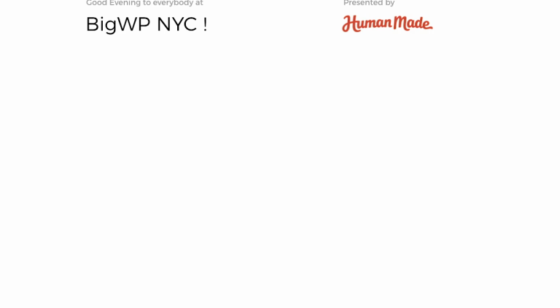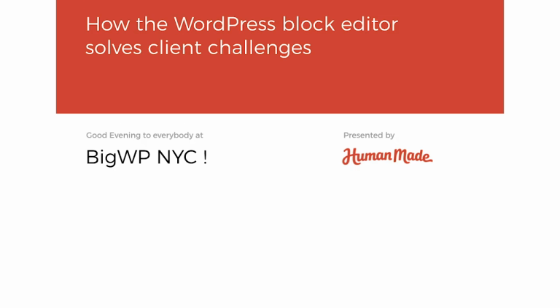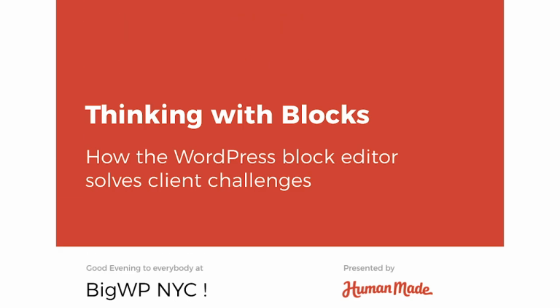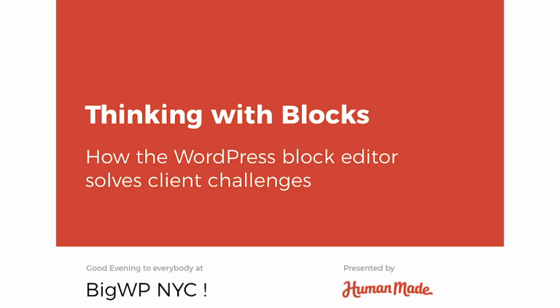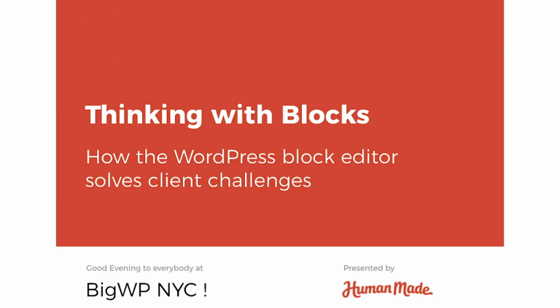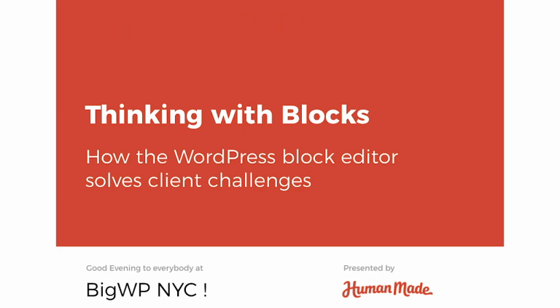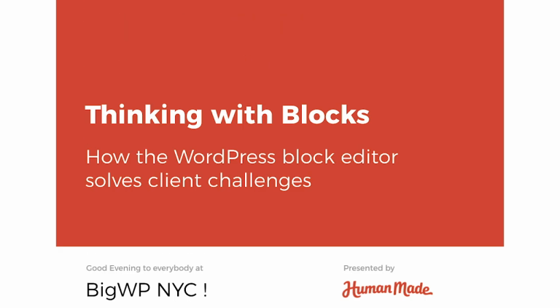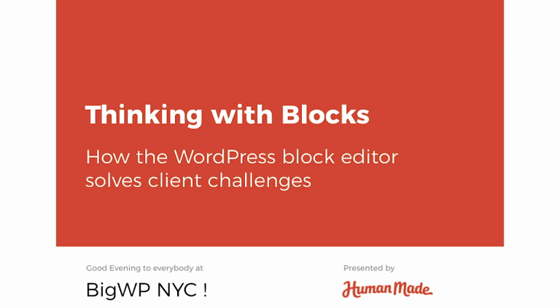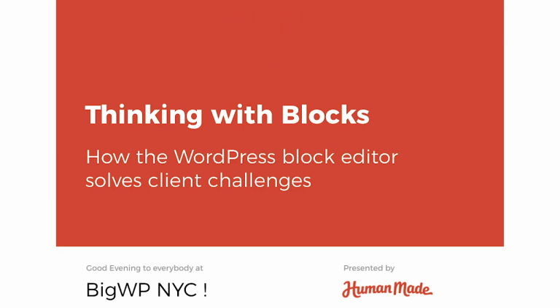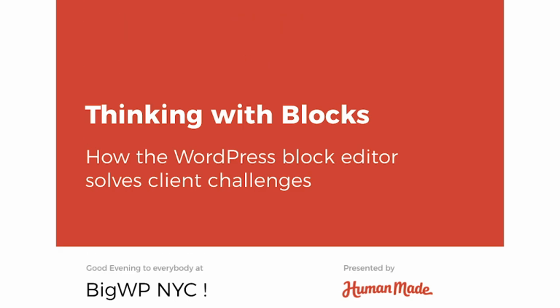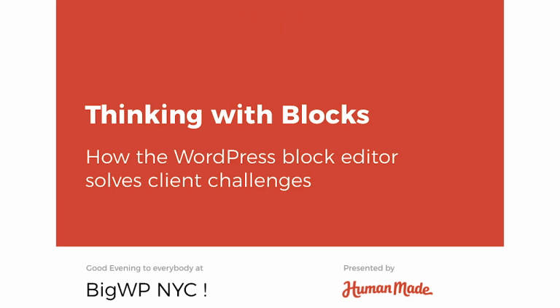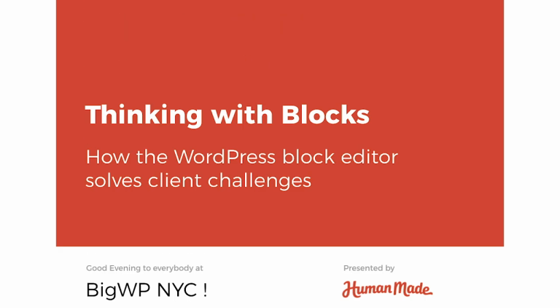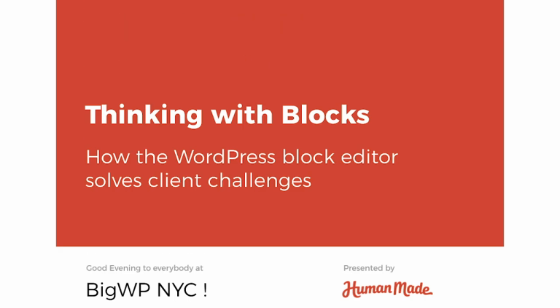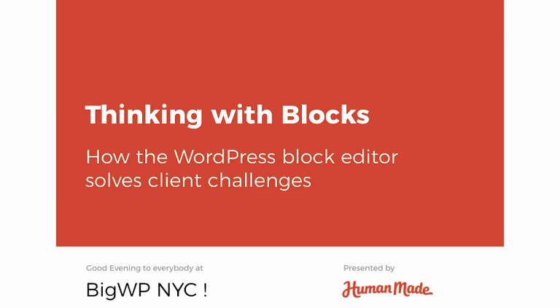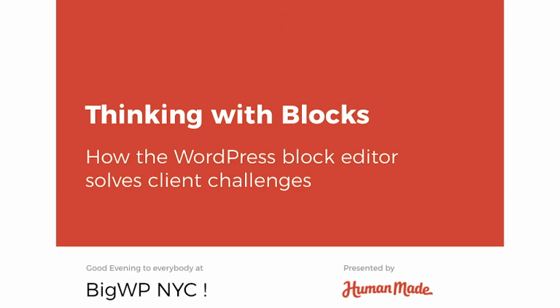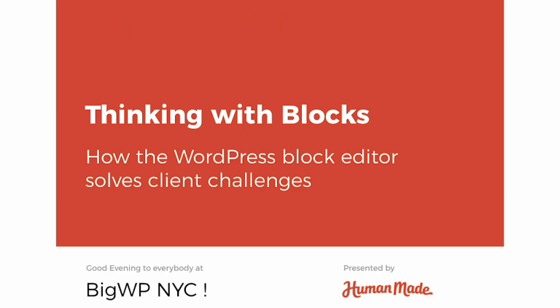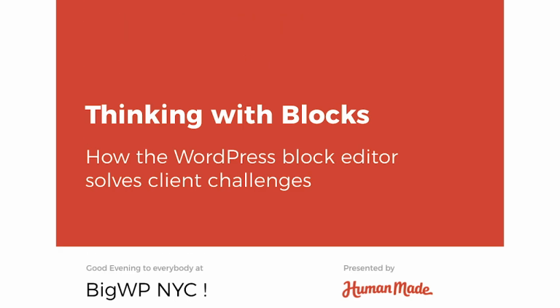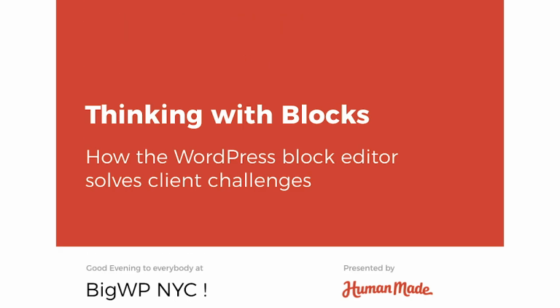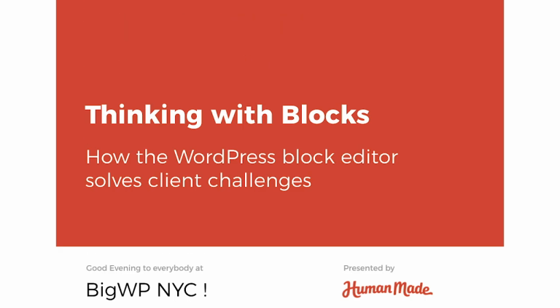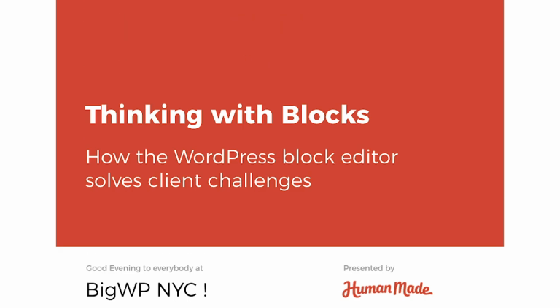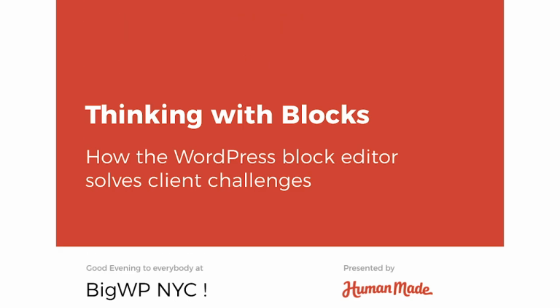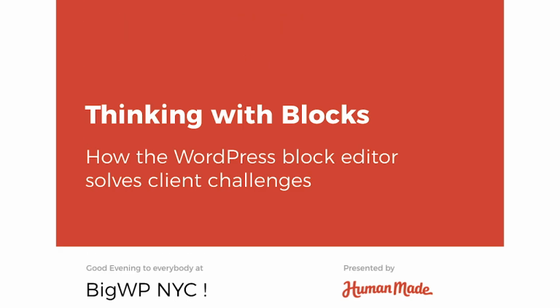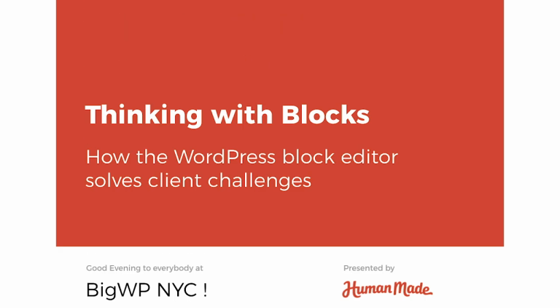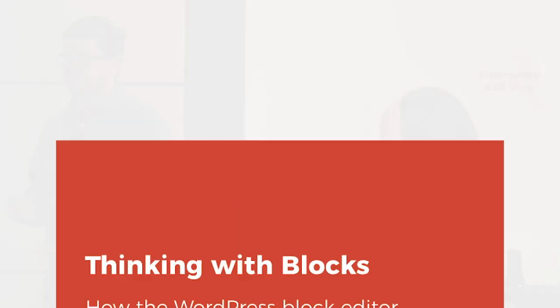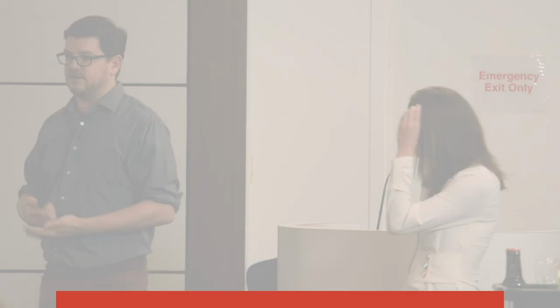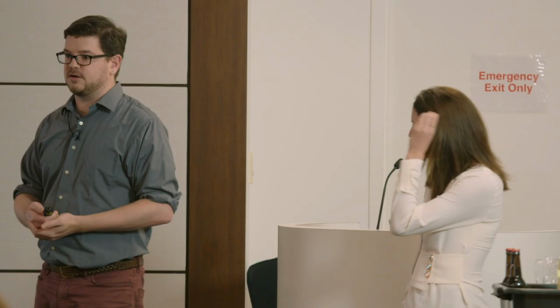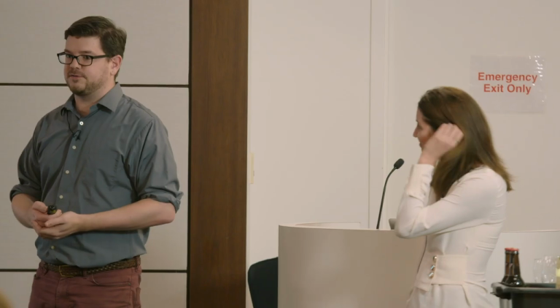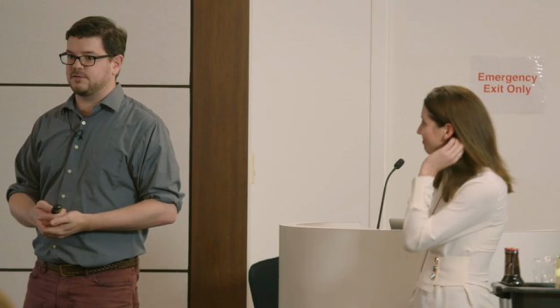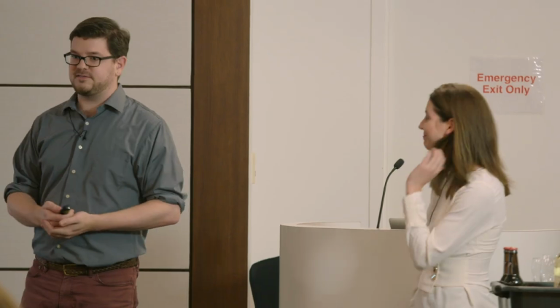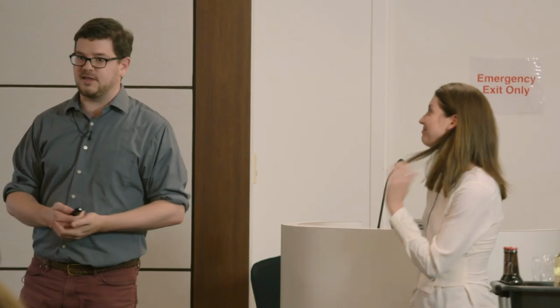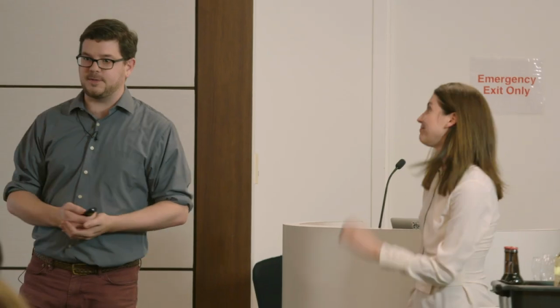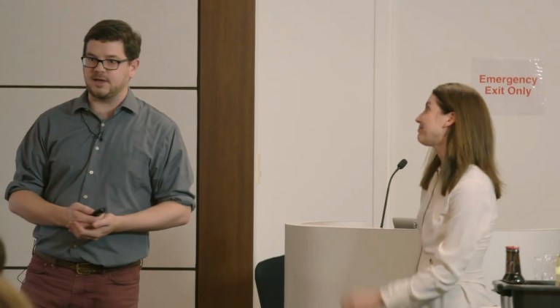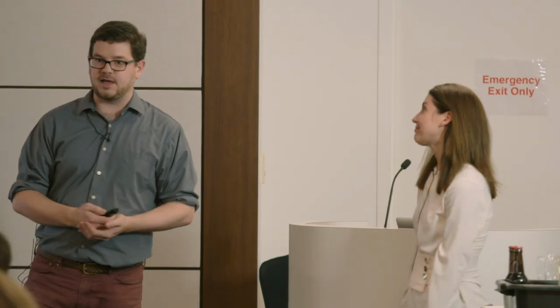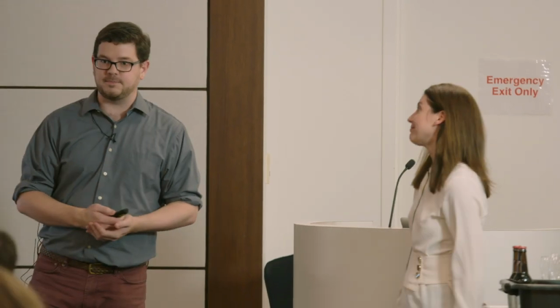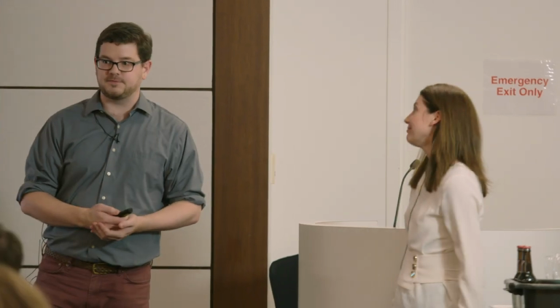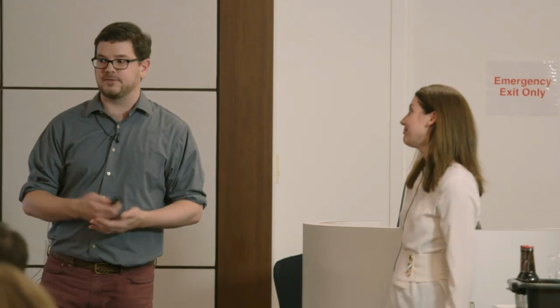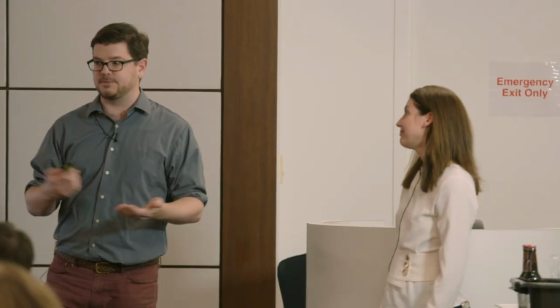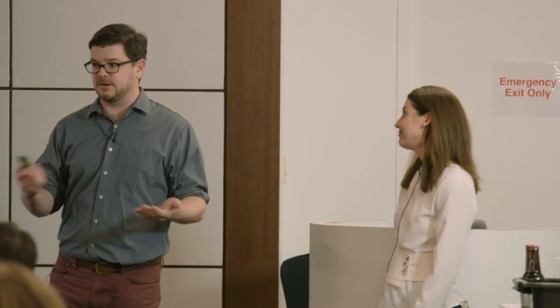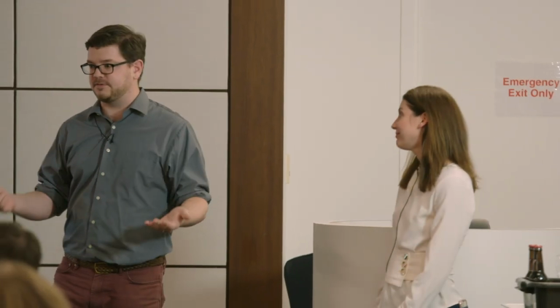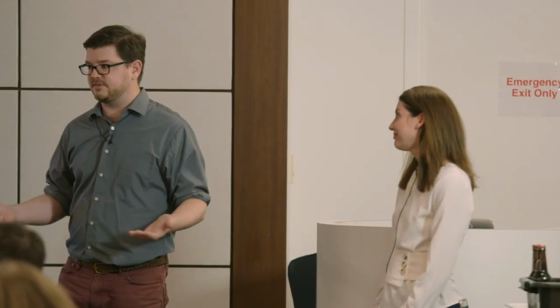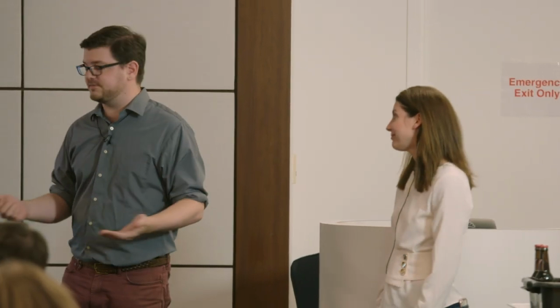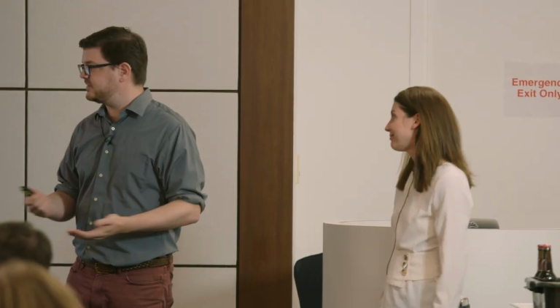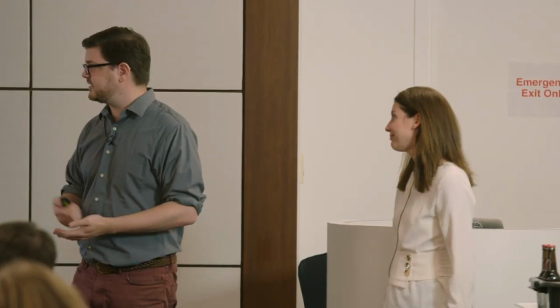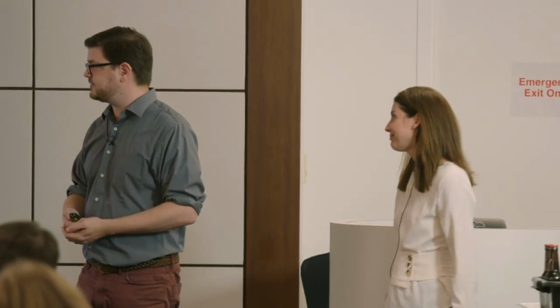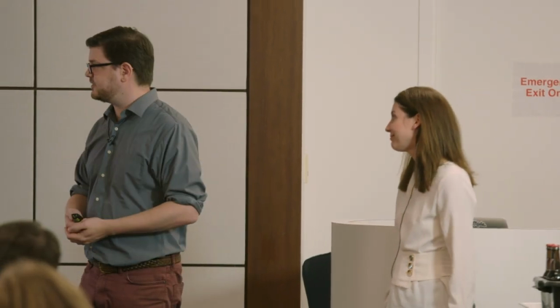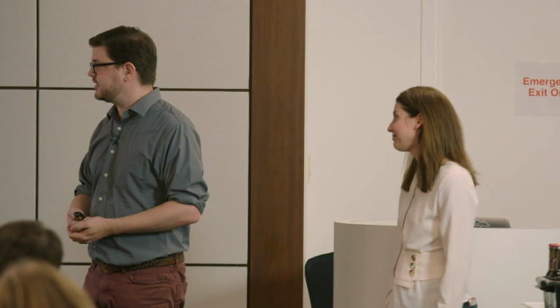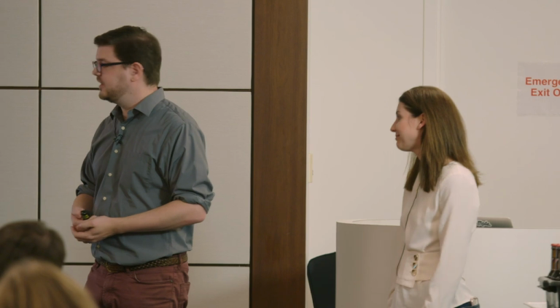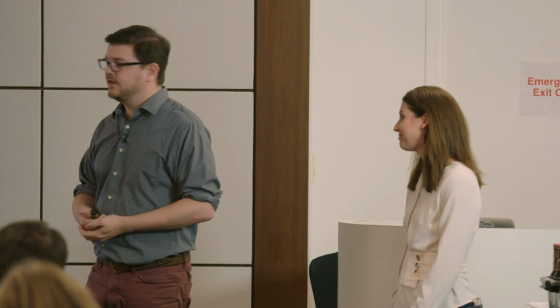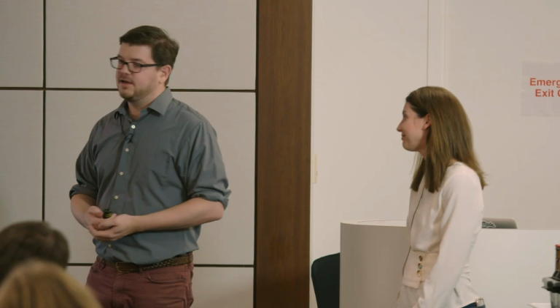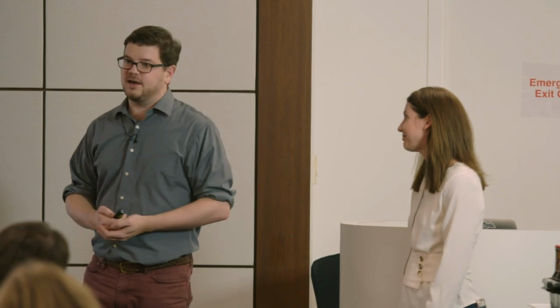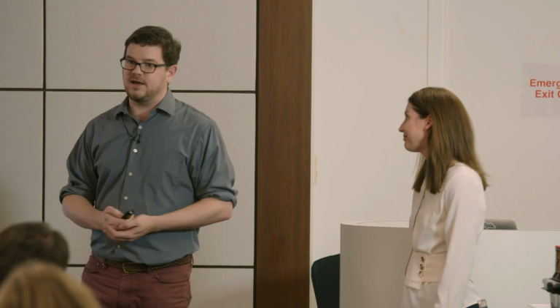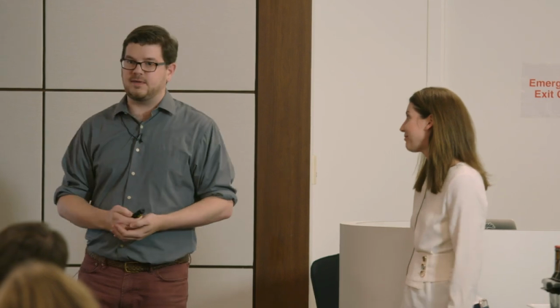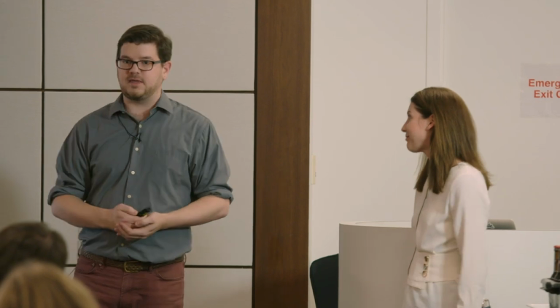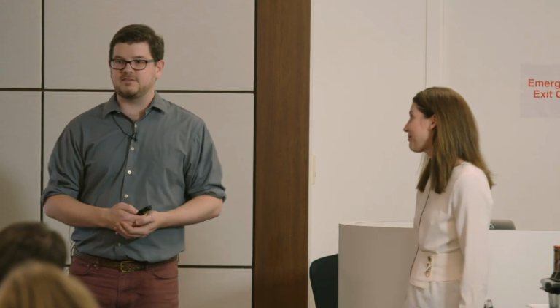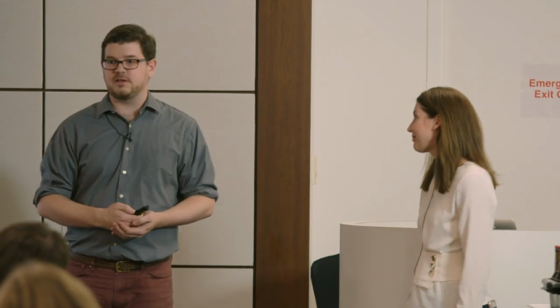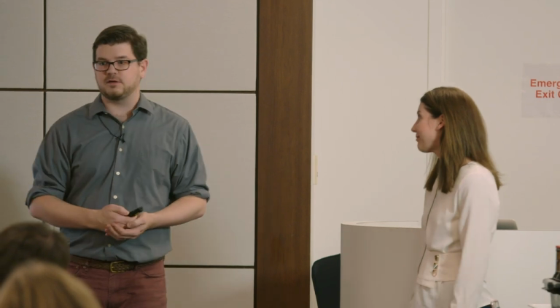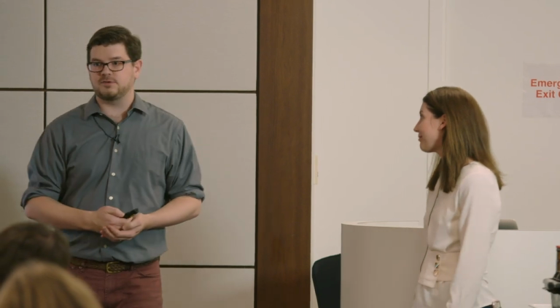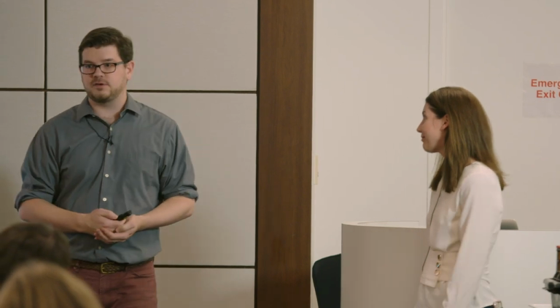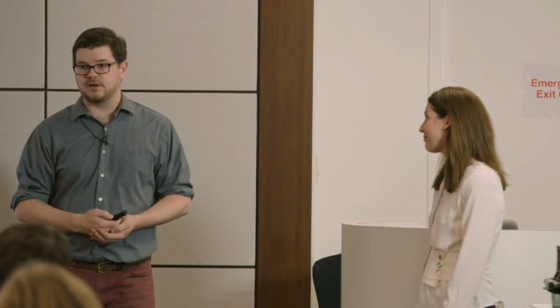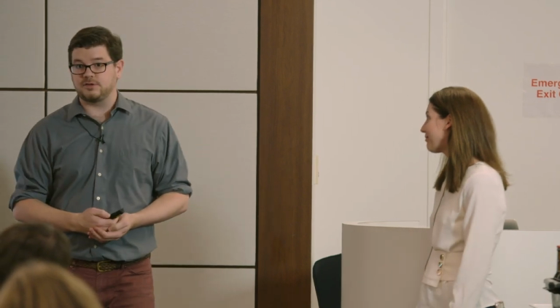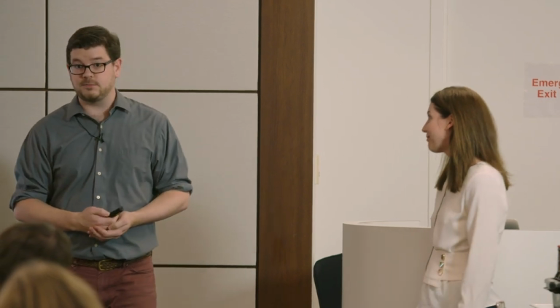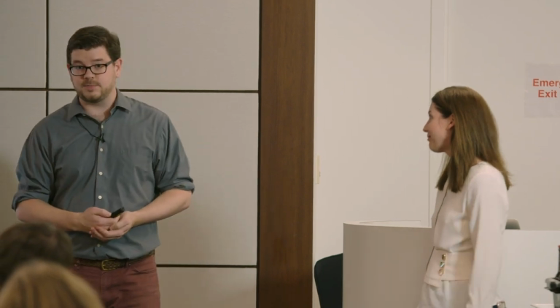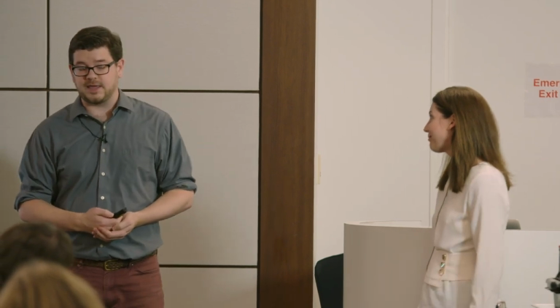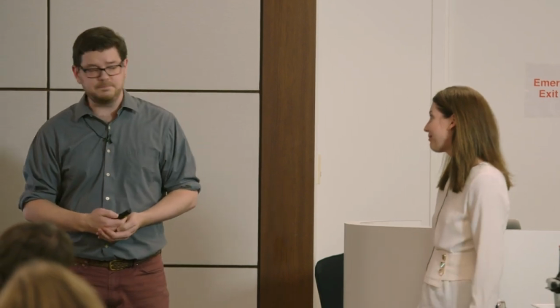My name is Kay Adam-White. I'm the component maintainer for the REST API, but for the purposes of this session, I am a senior engineer at HumanMade.